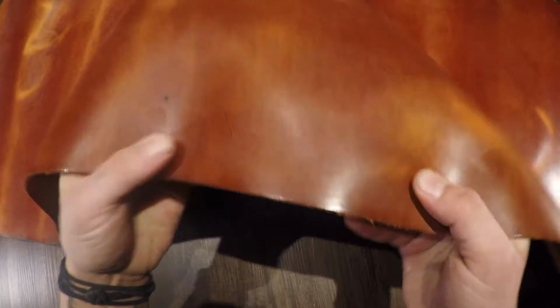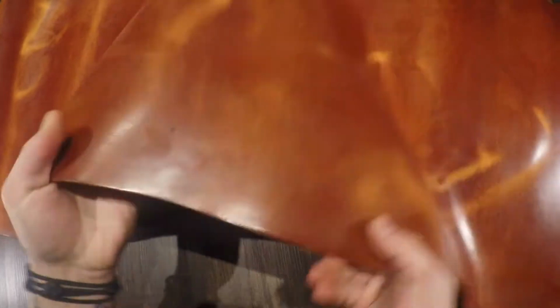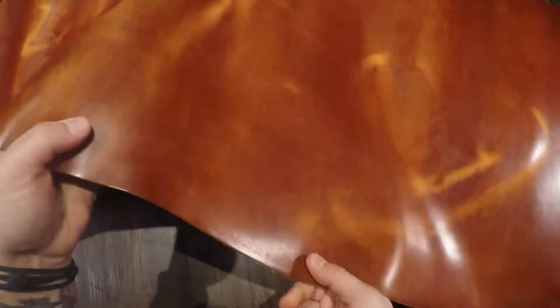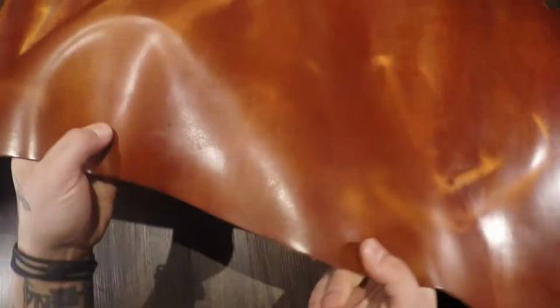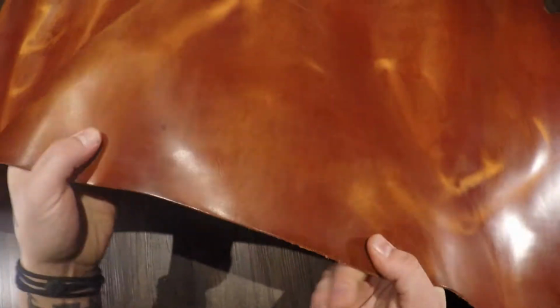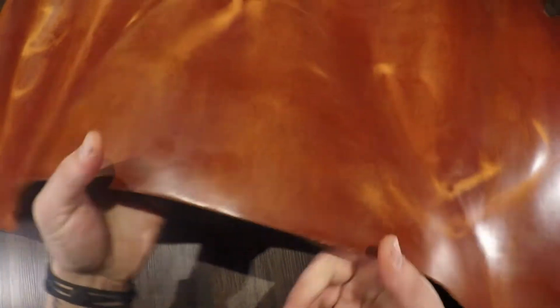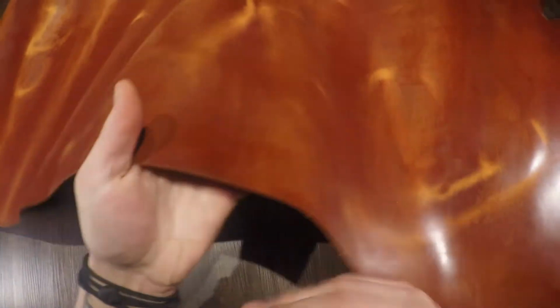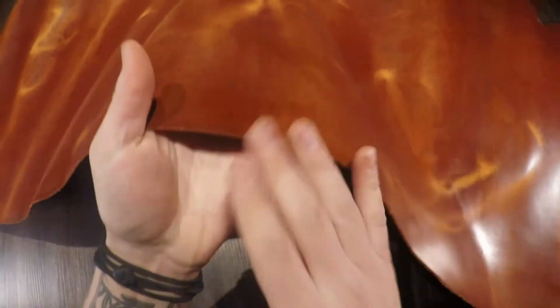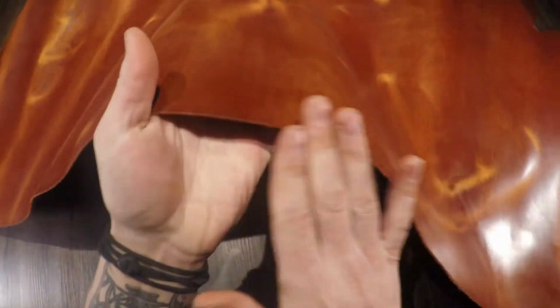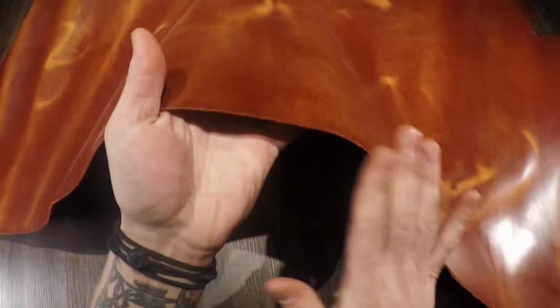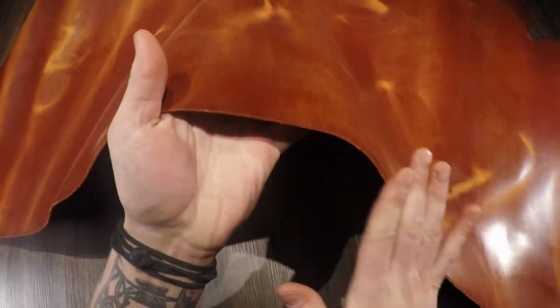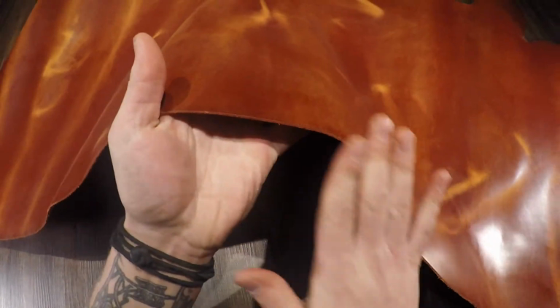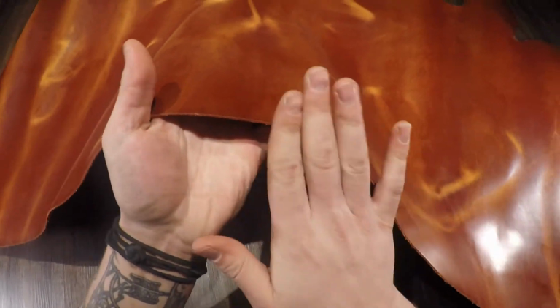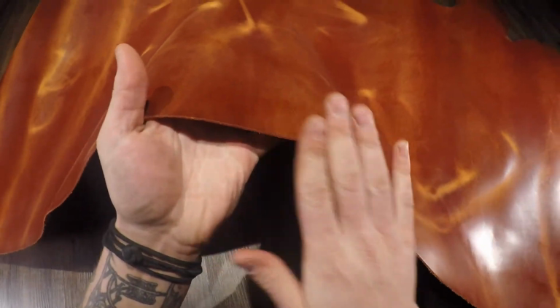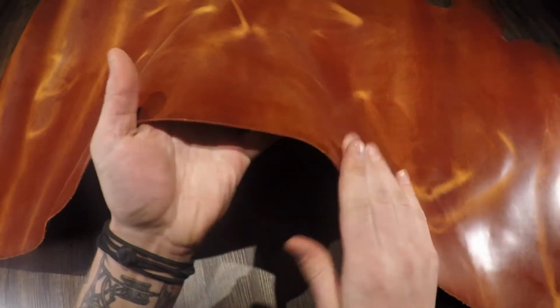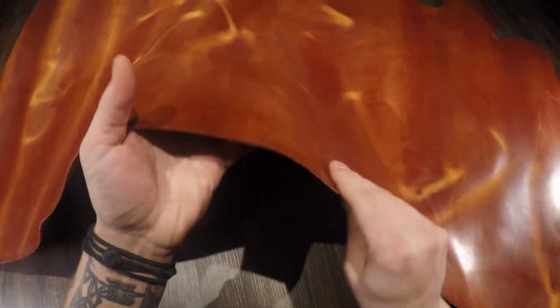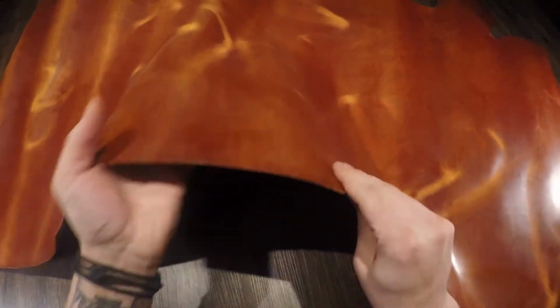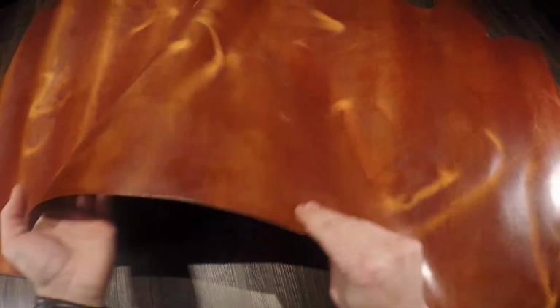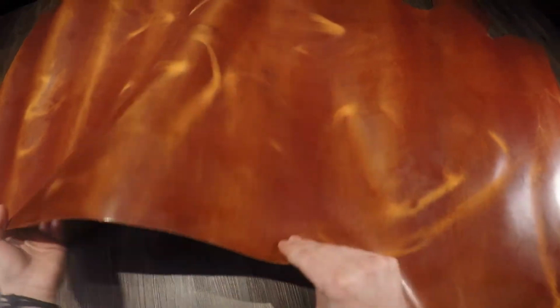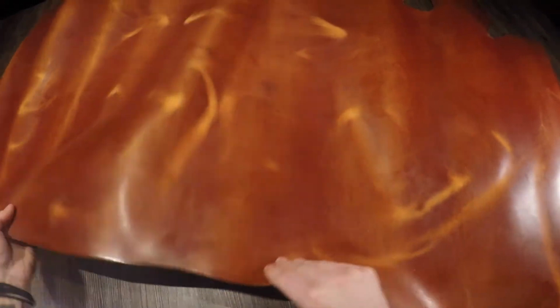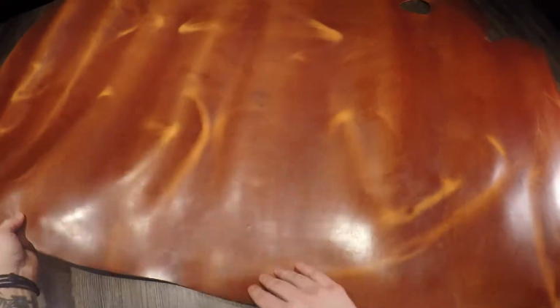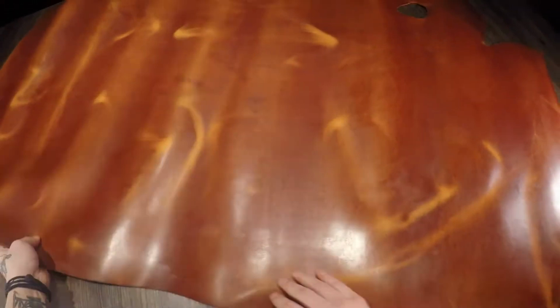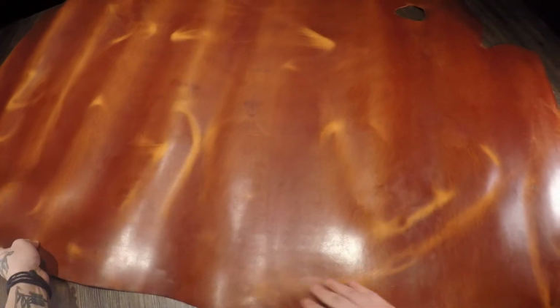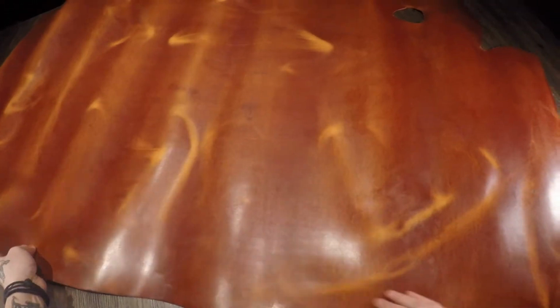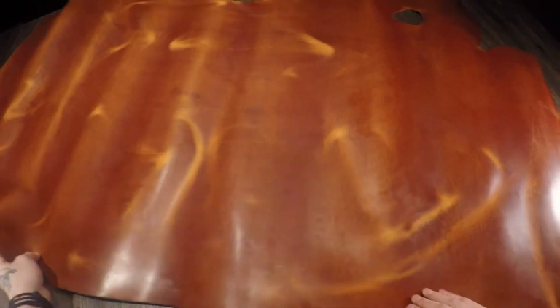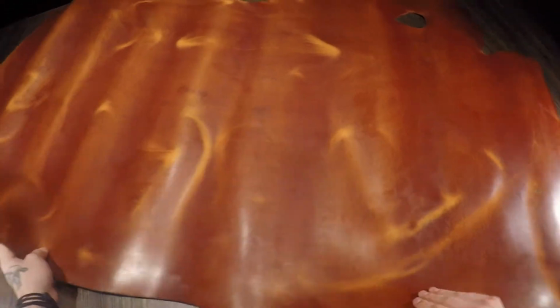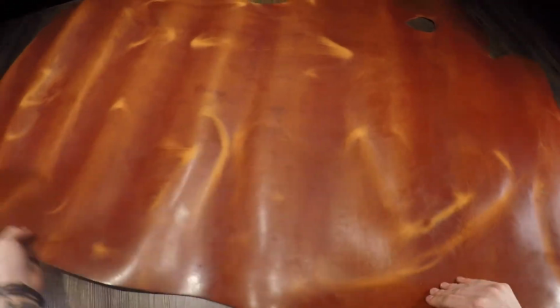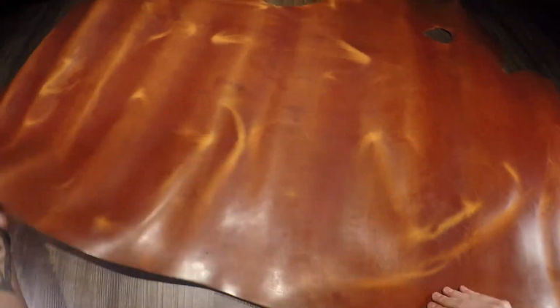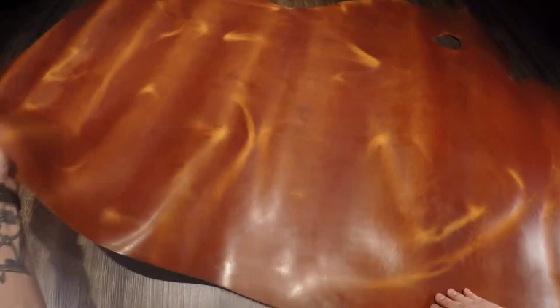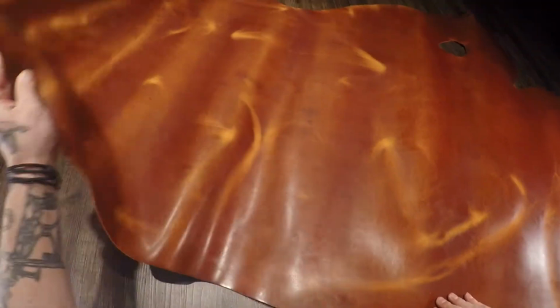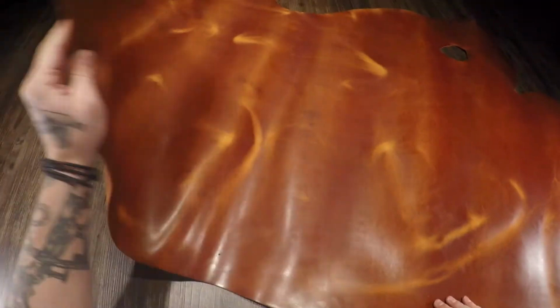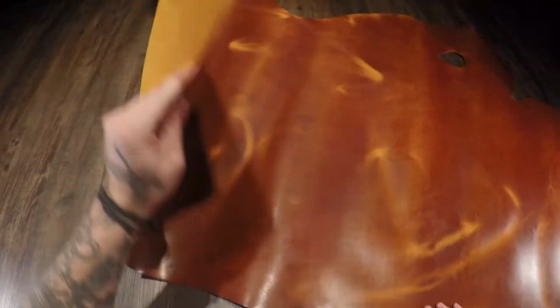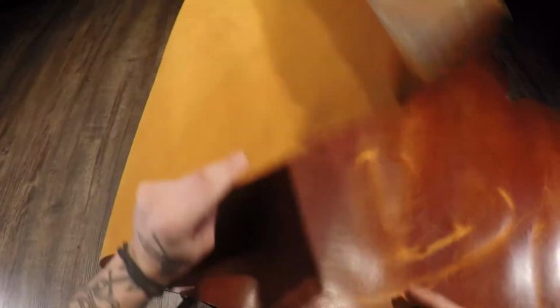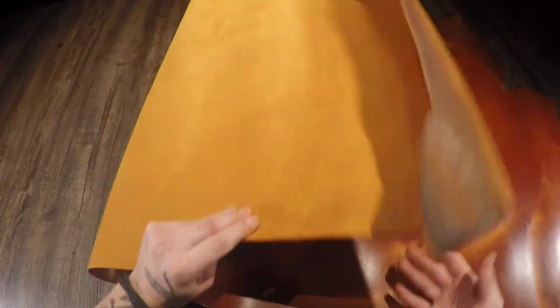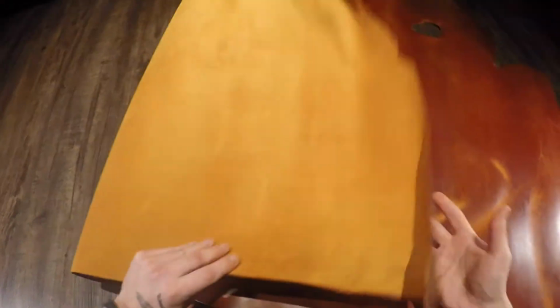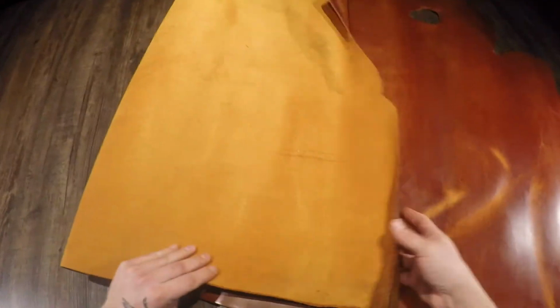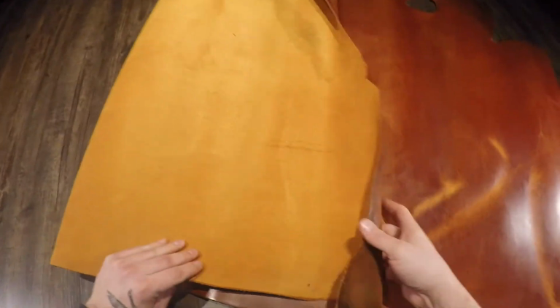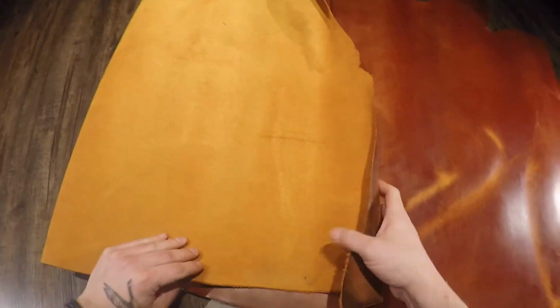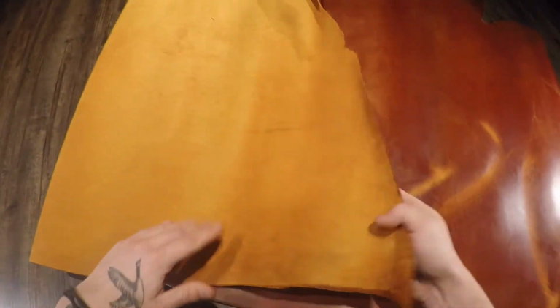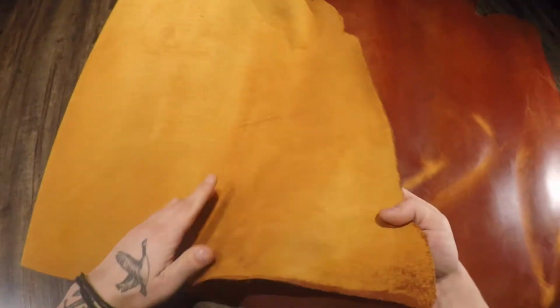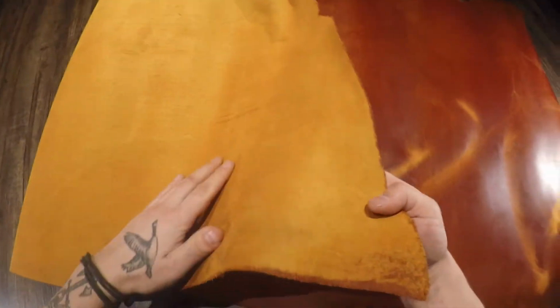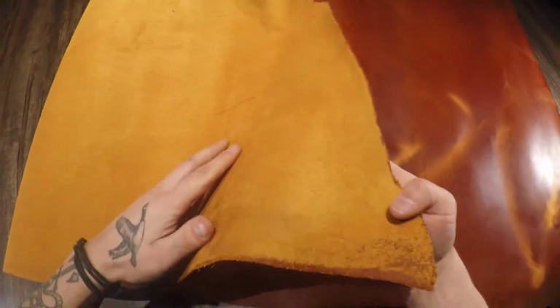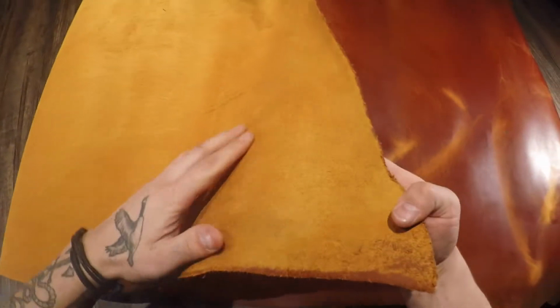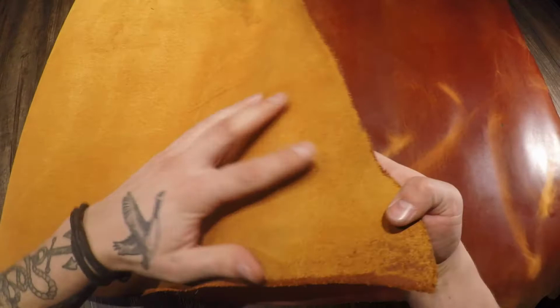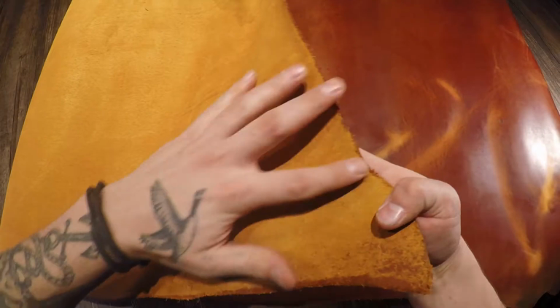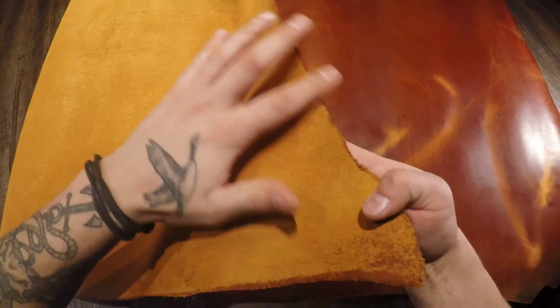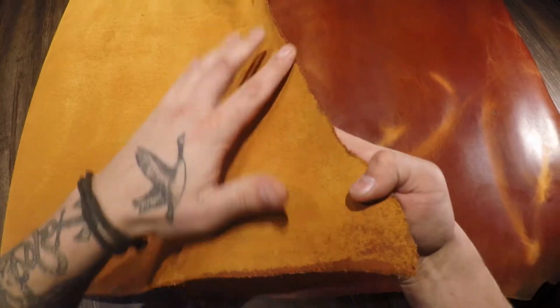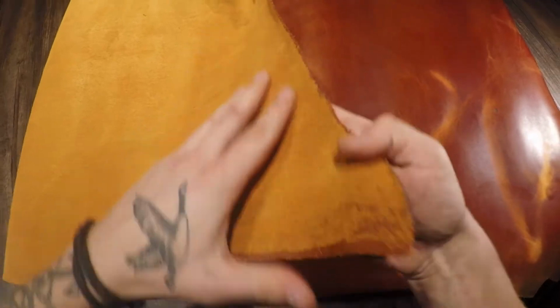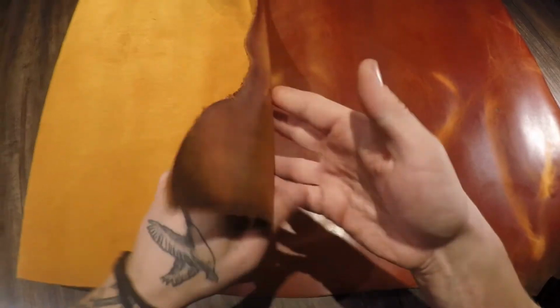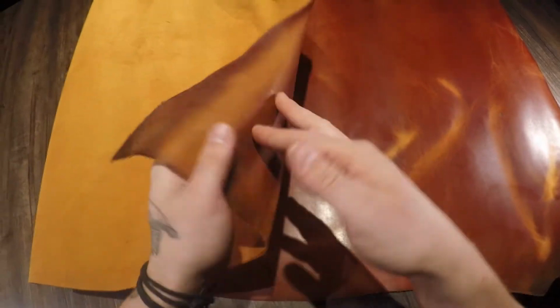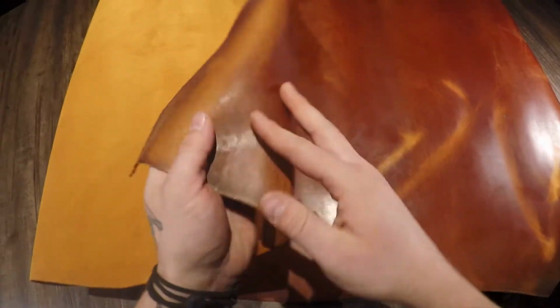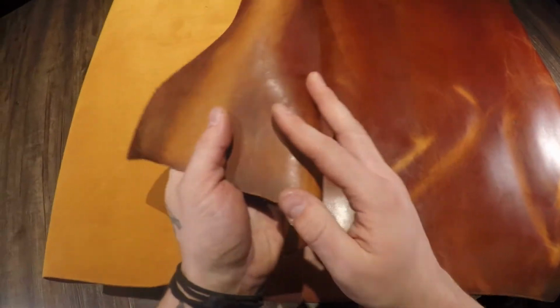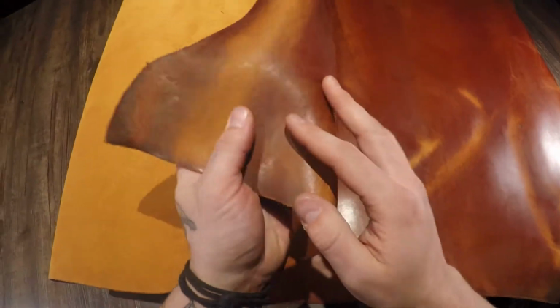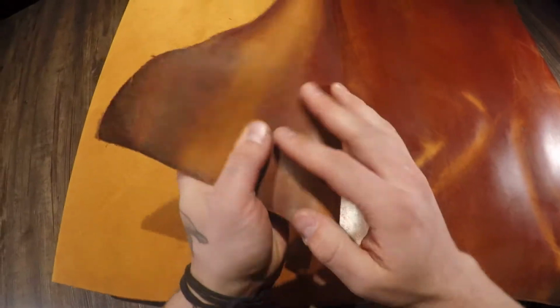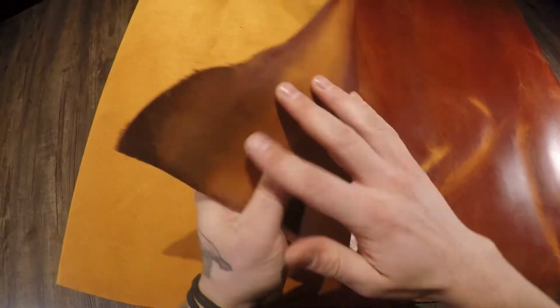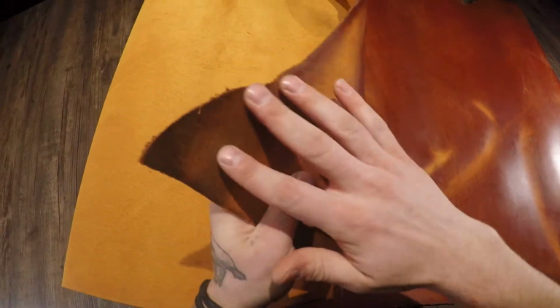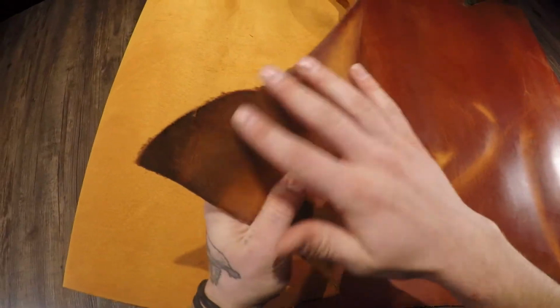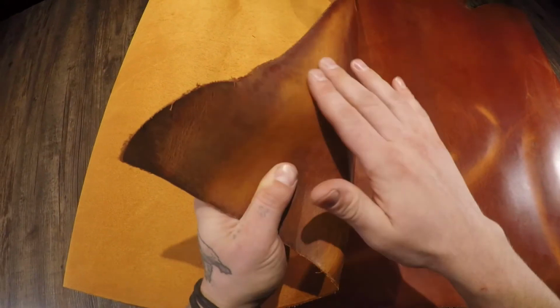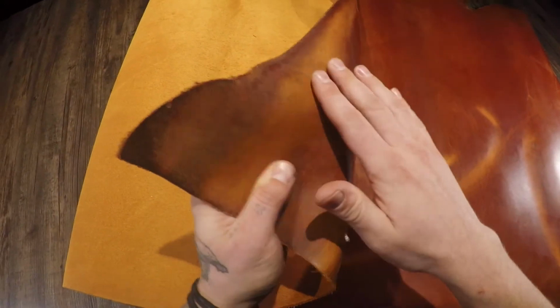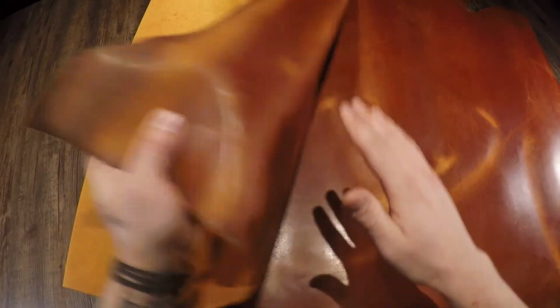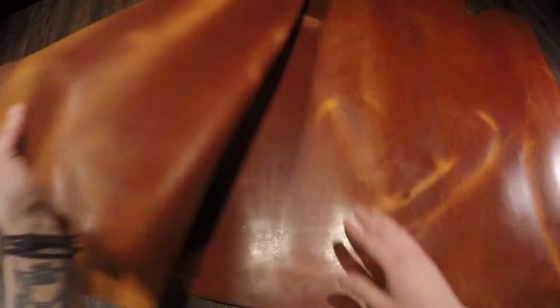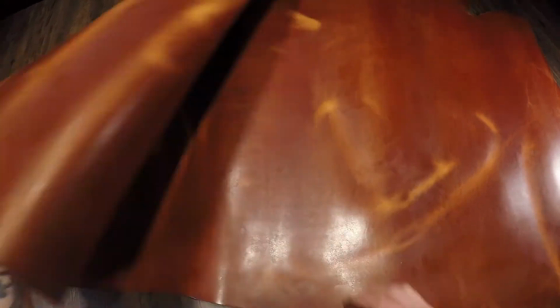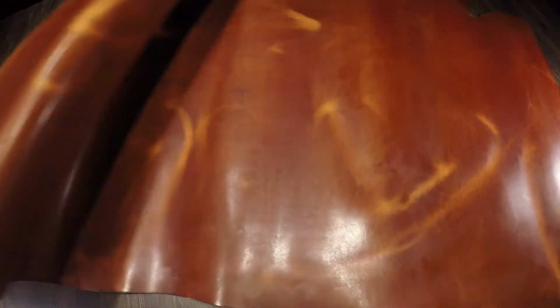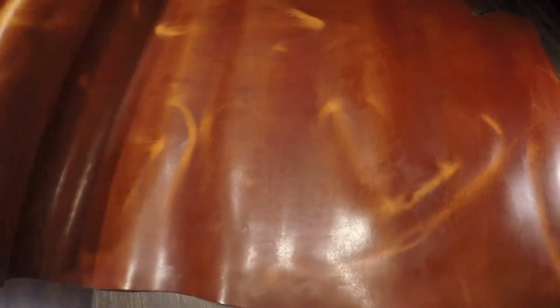This will burnish very nicely as well and these double shoulder cuts are going to be 100% usable all the way to the edges as well.